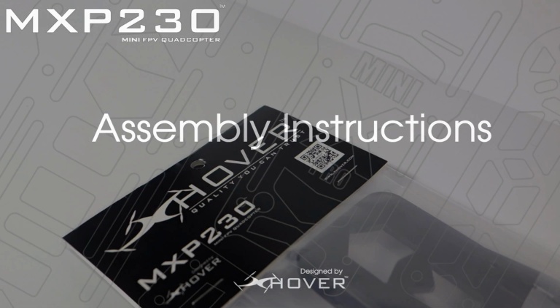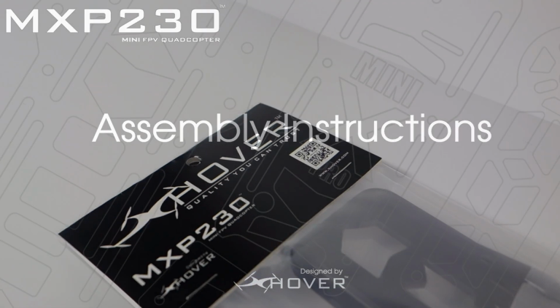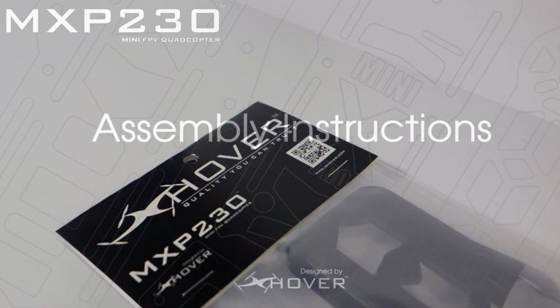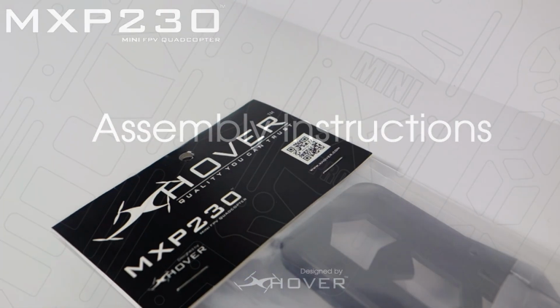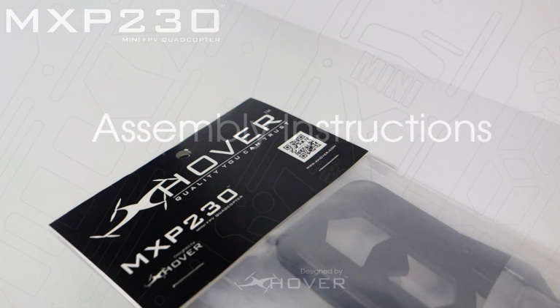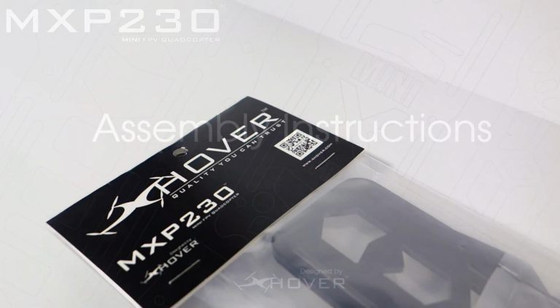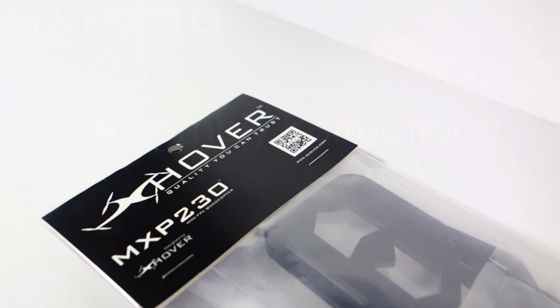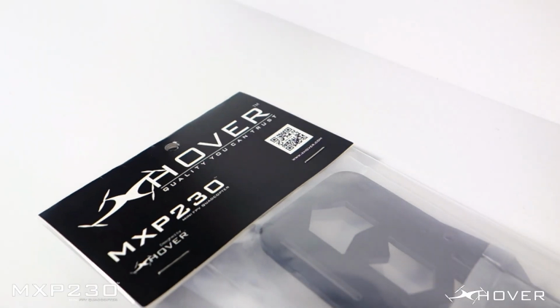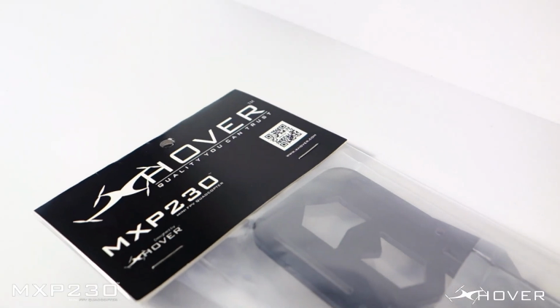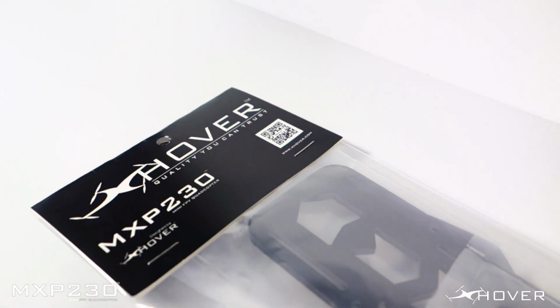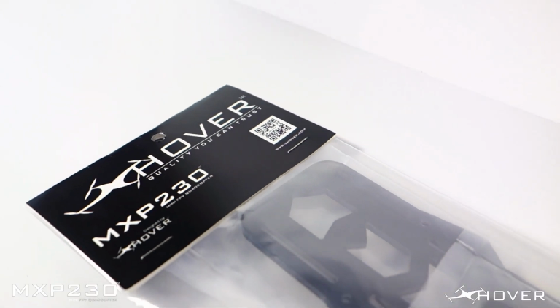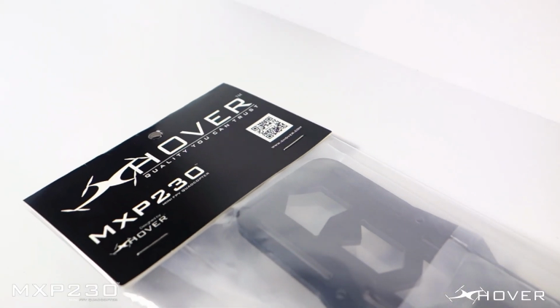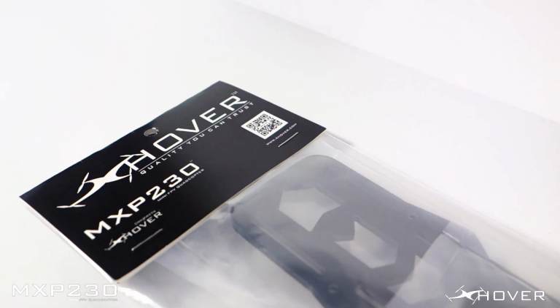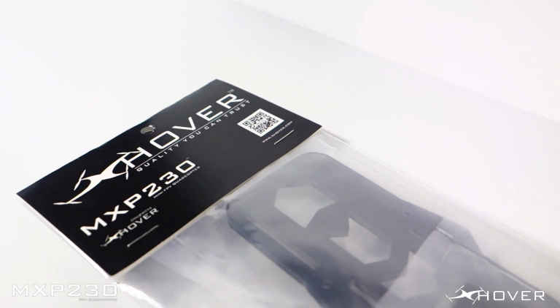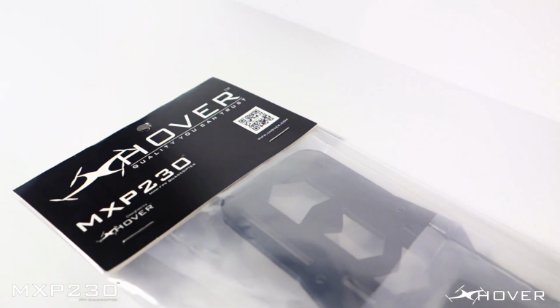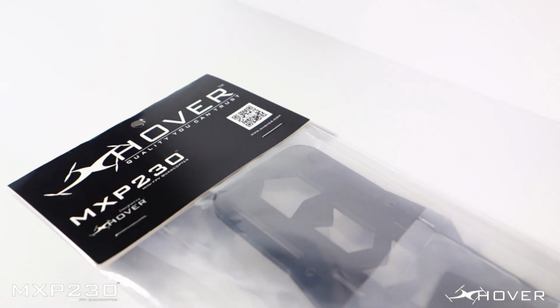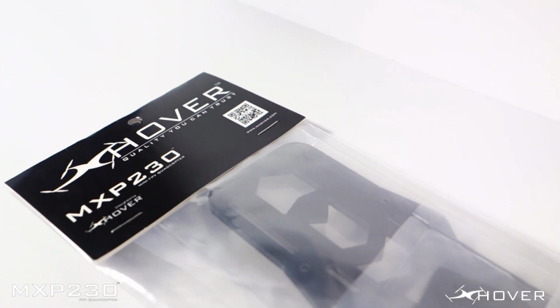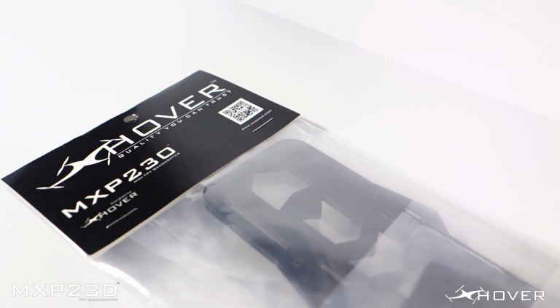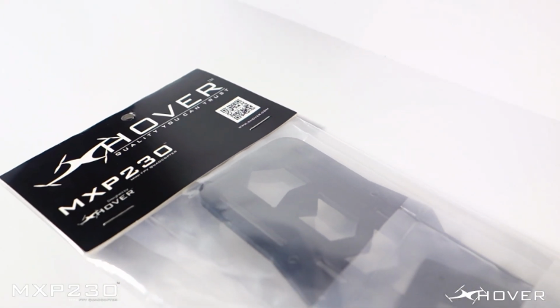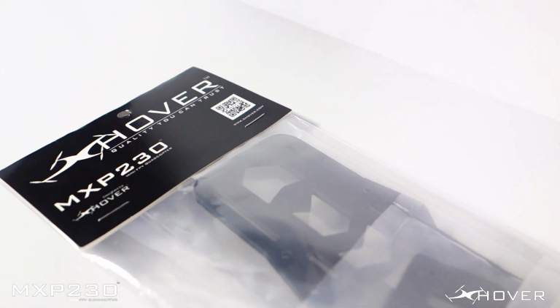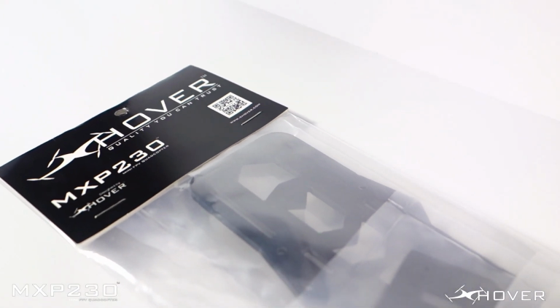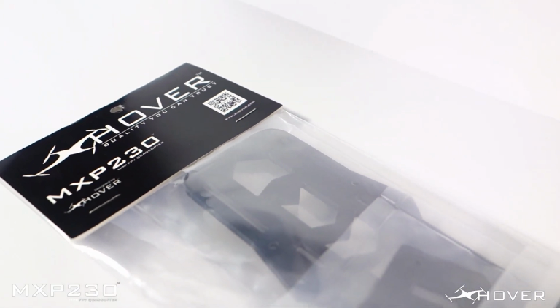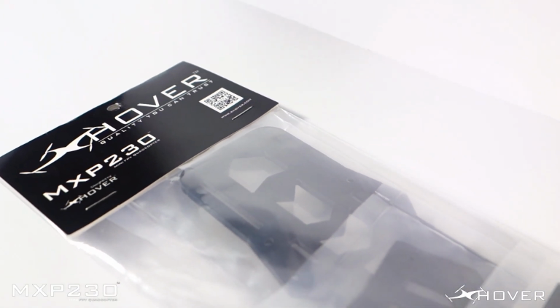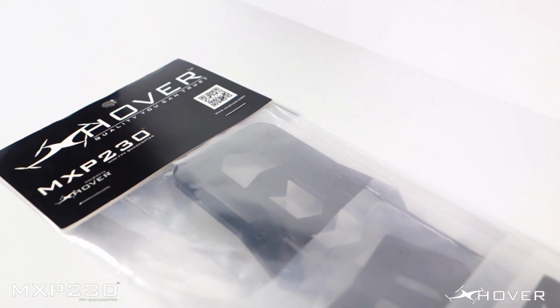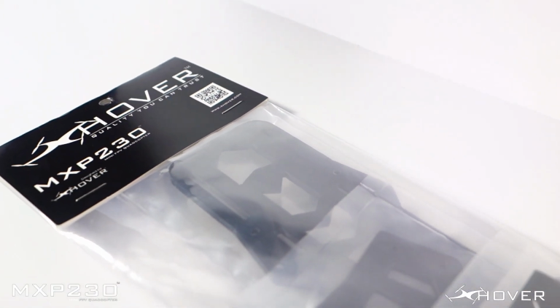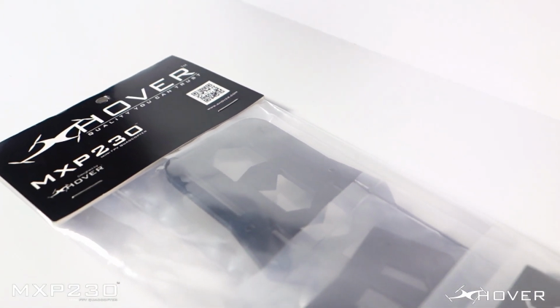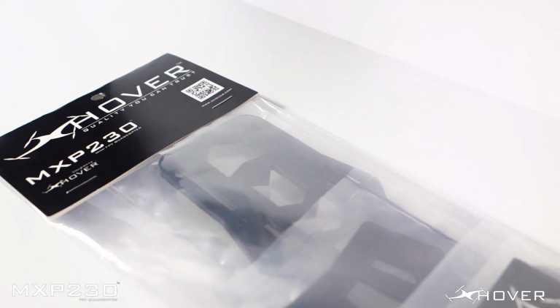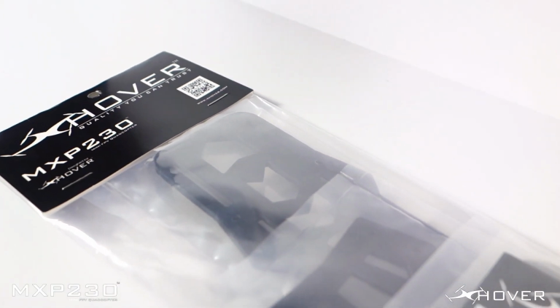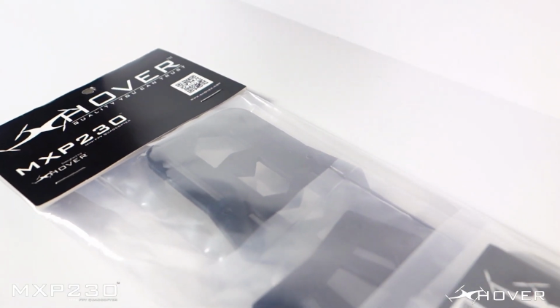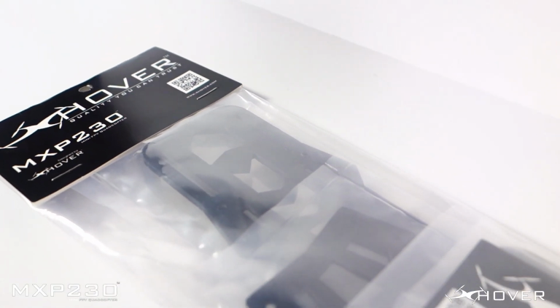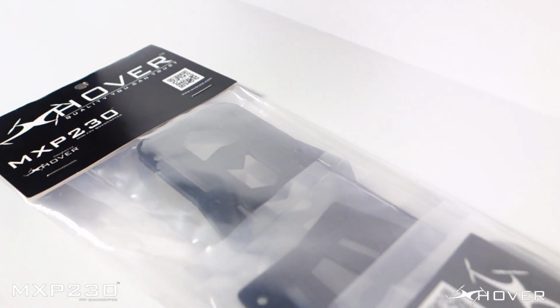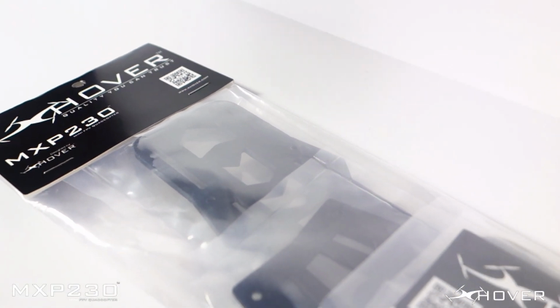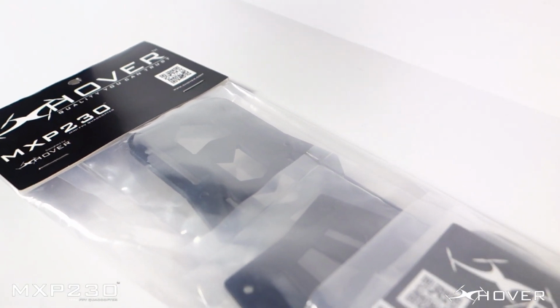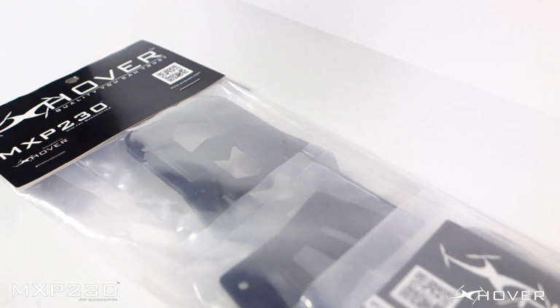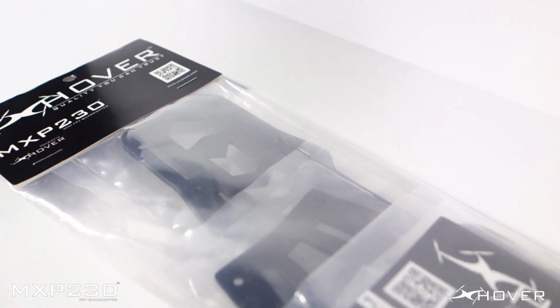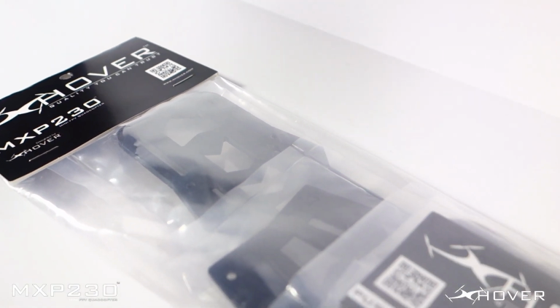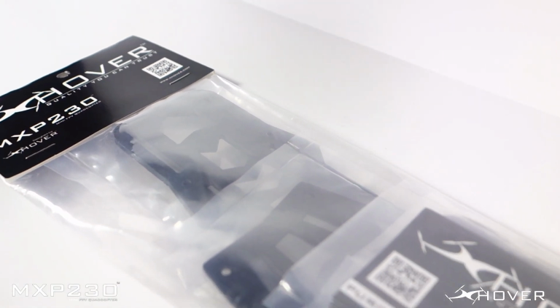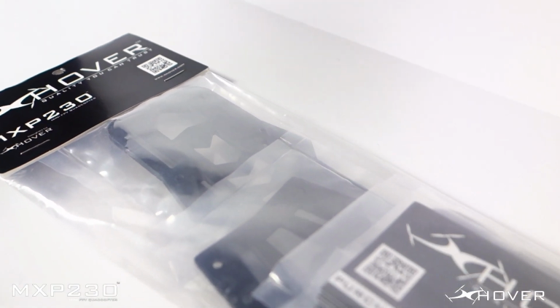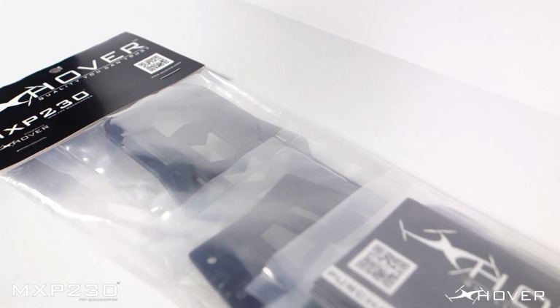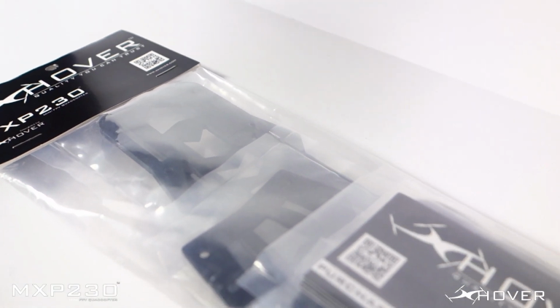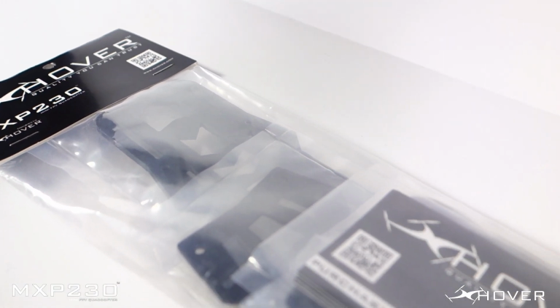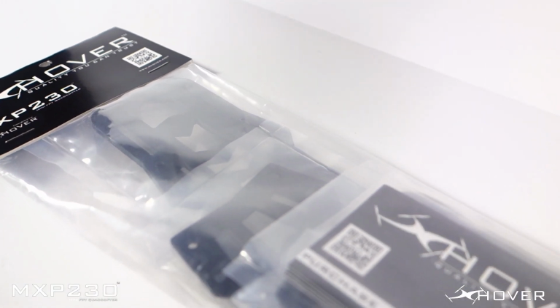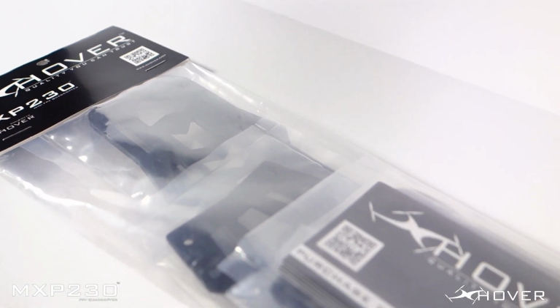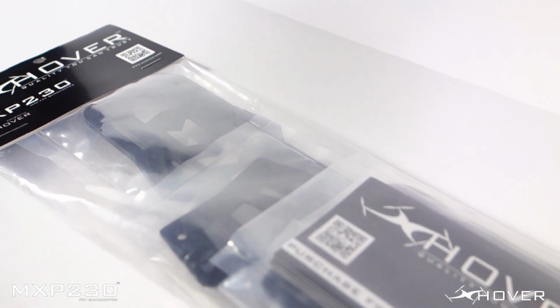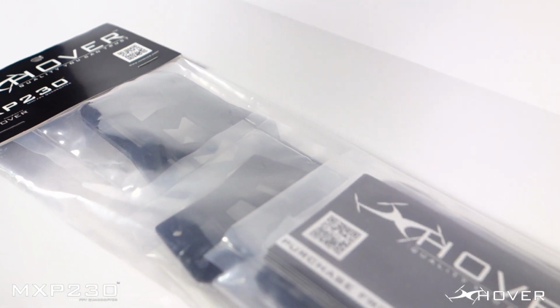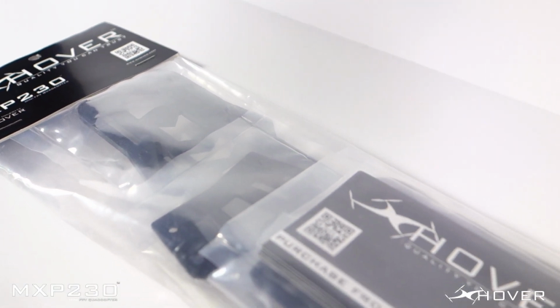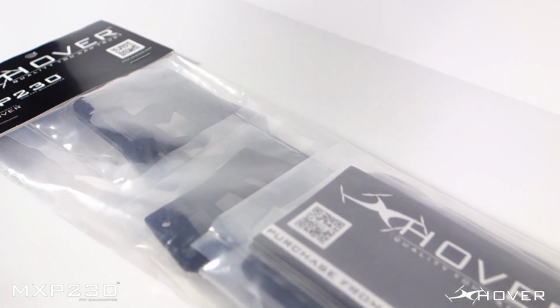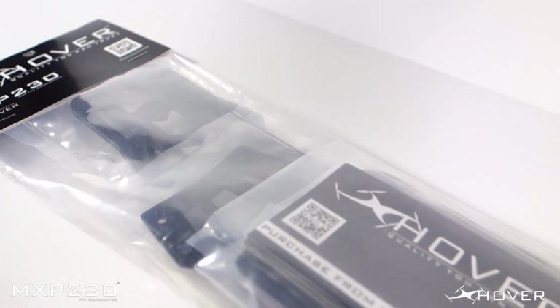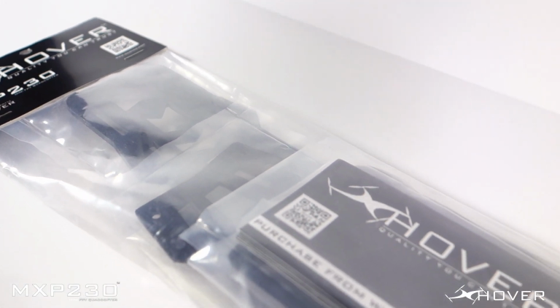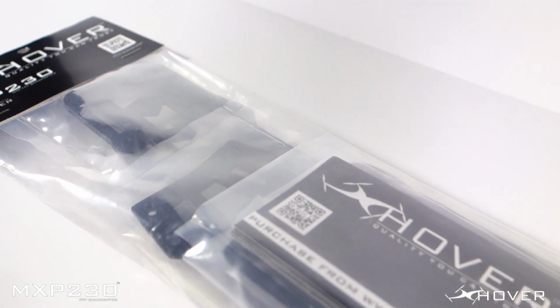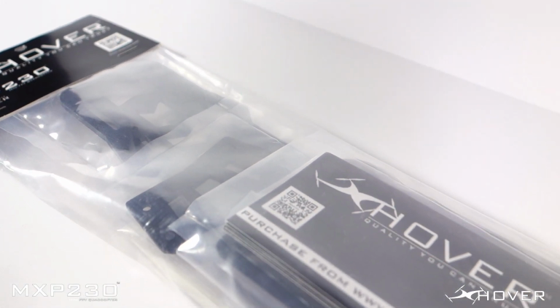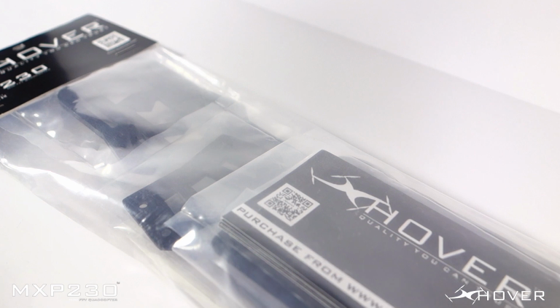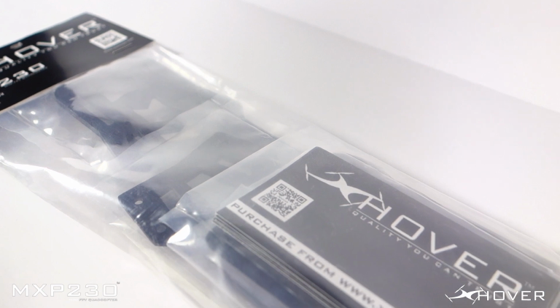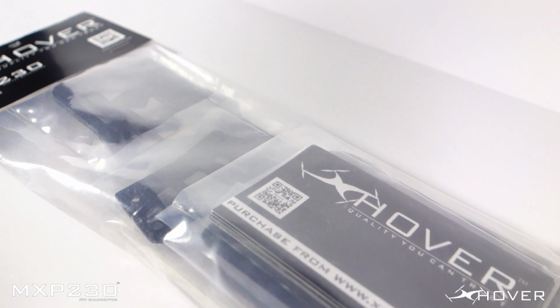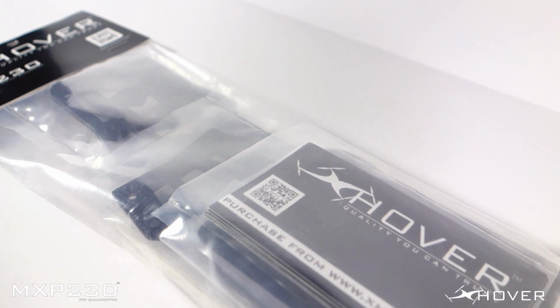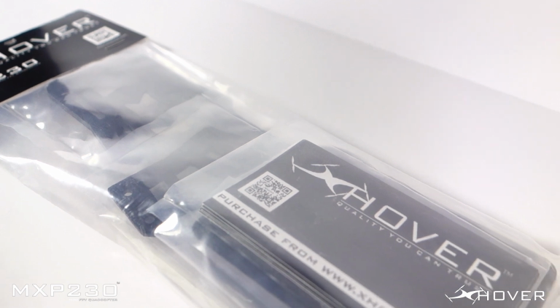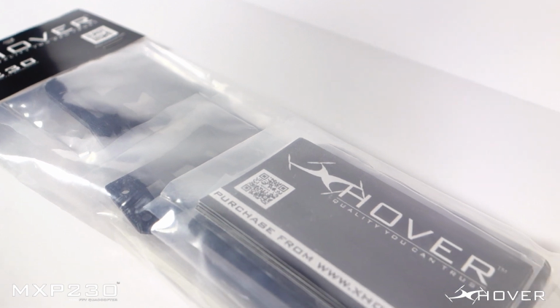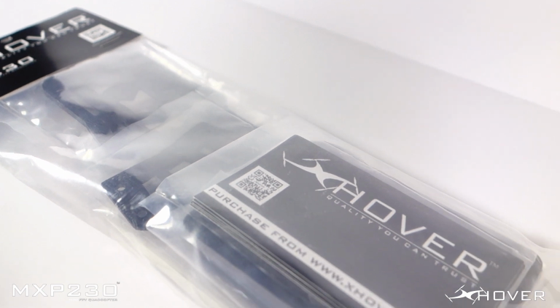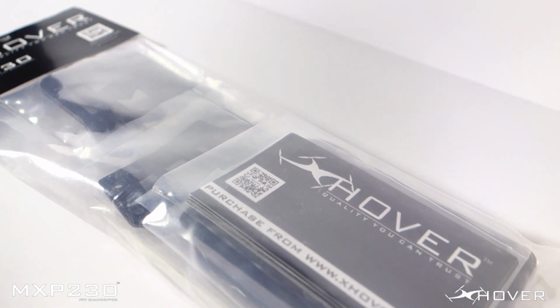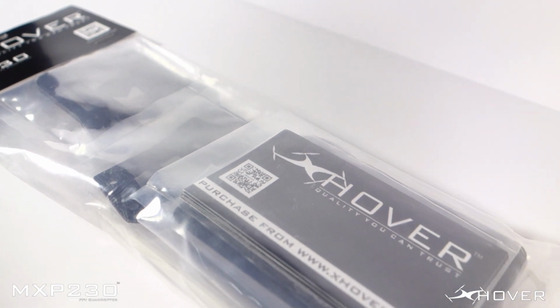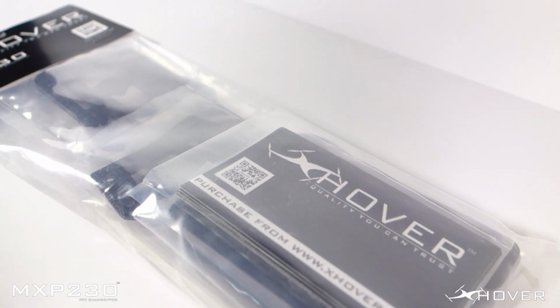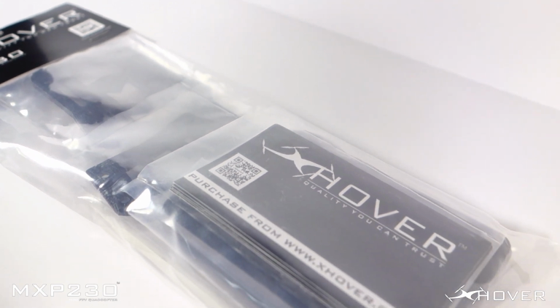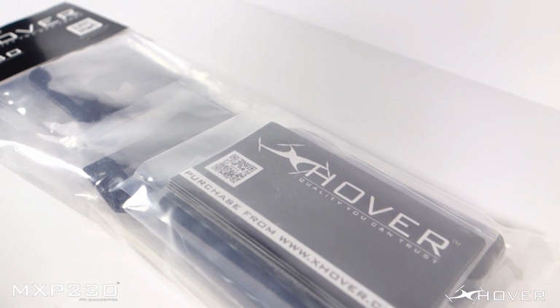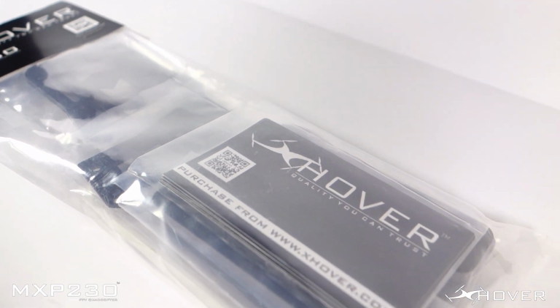Hey what's up guys, Xover here, and in this video I'll be showing you how to assemble your MXP230 FPV quadcopter.